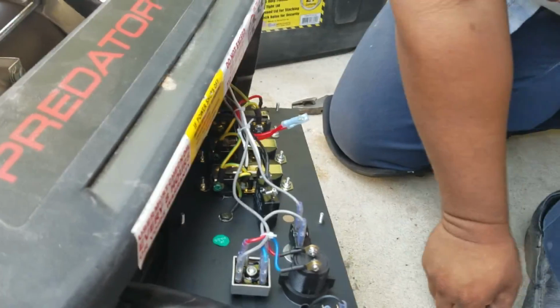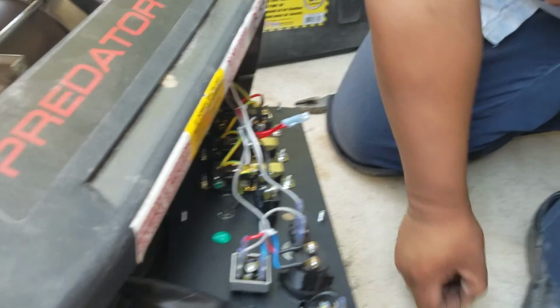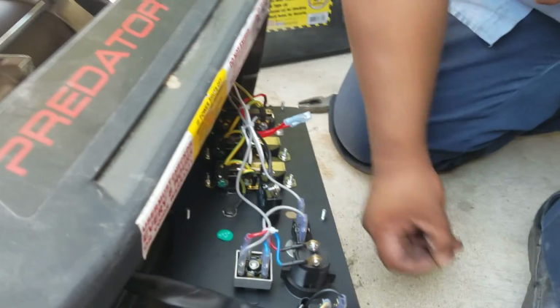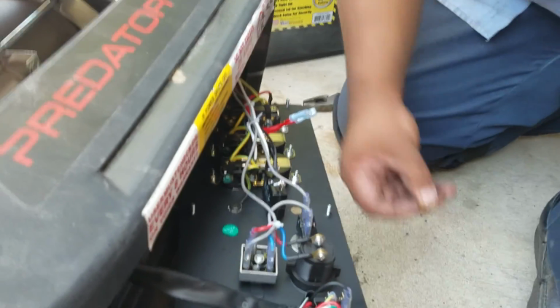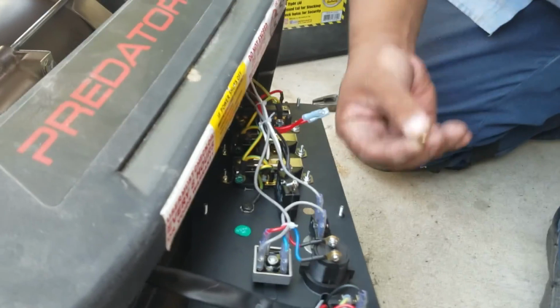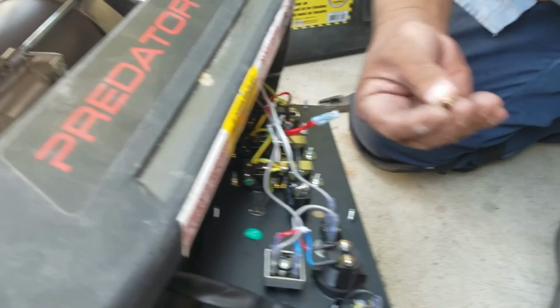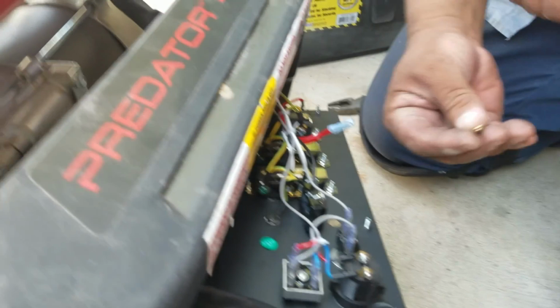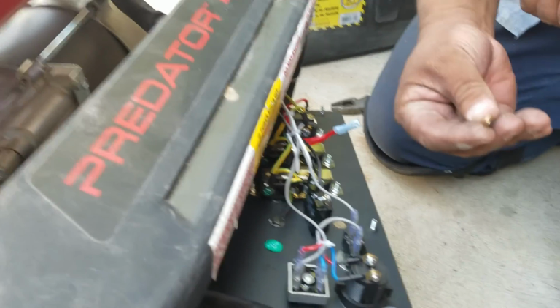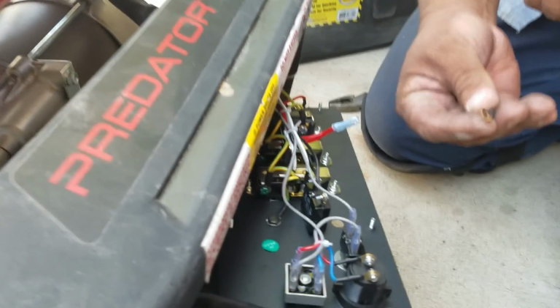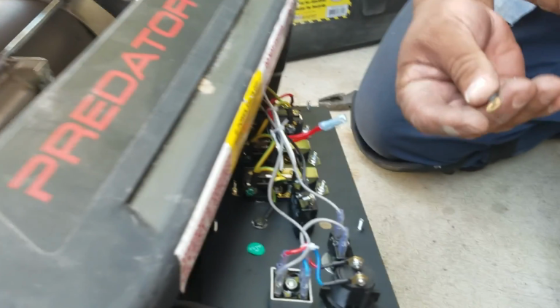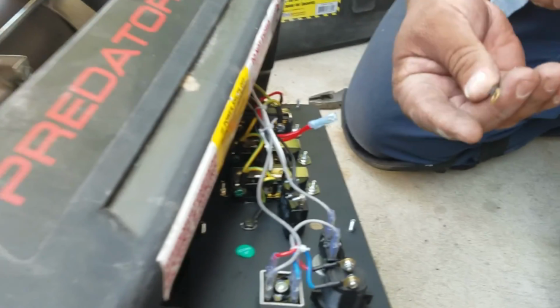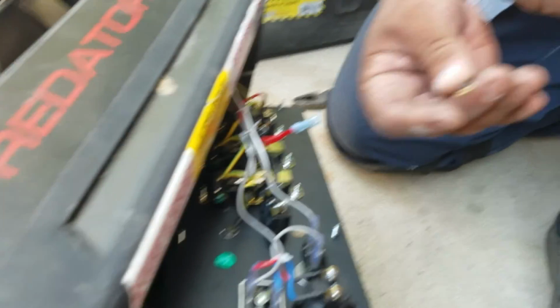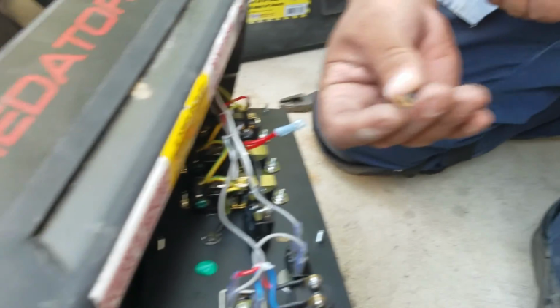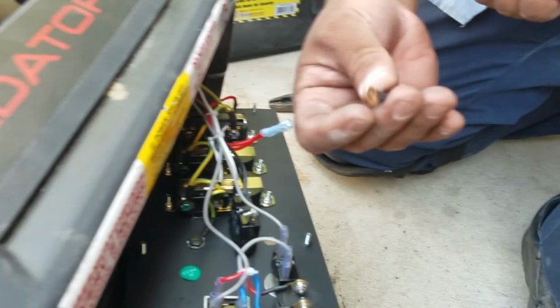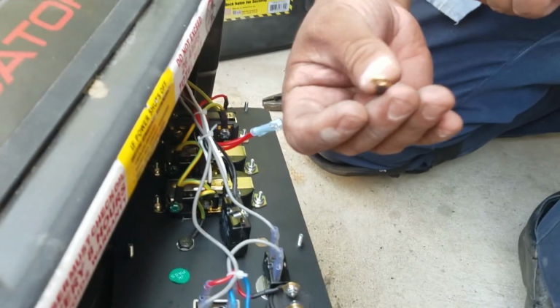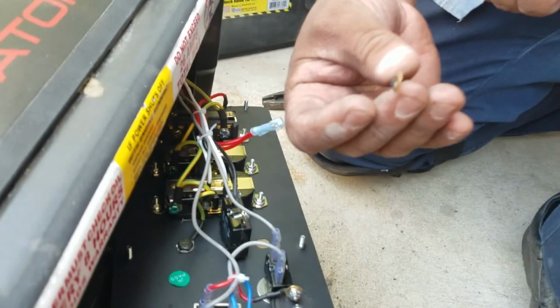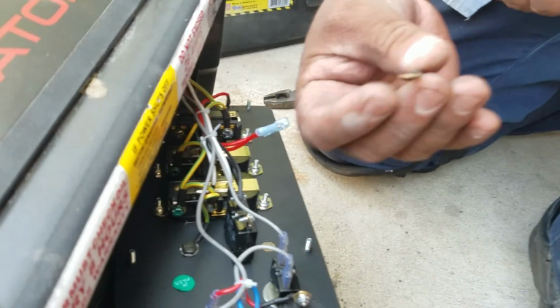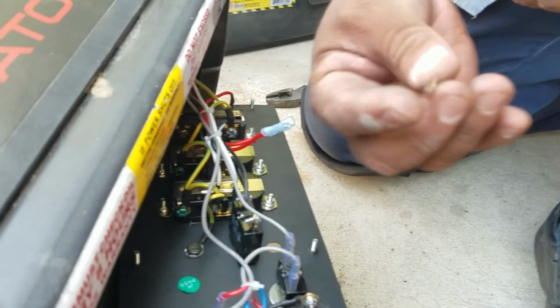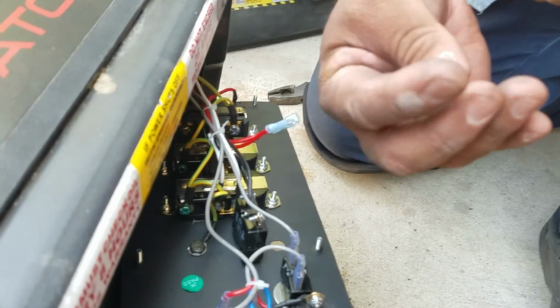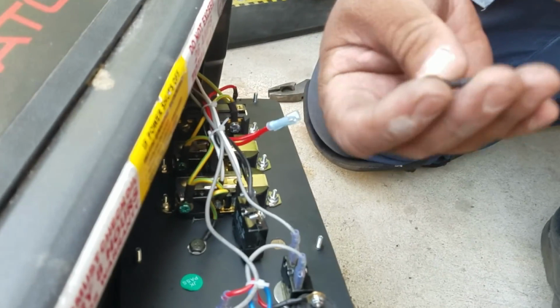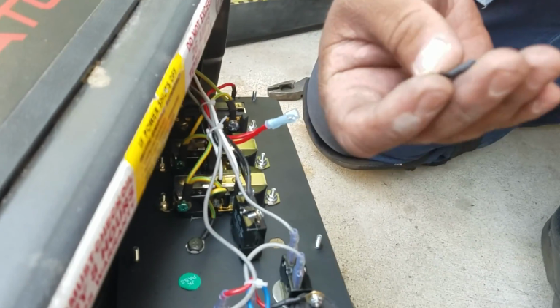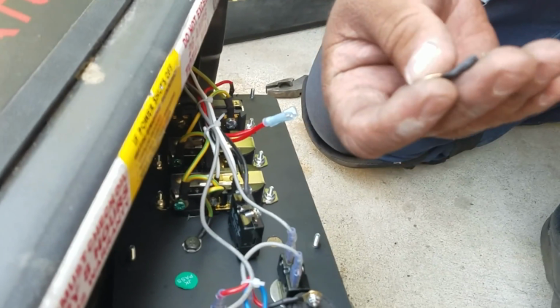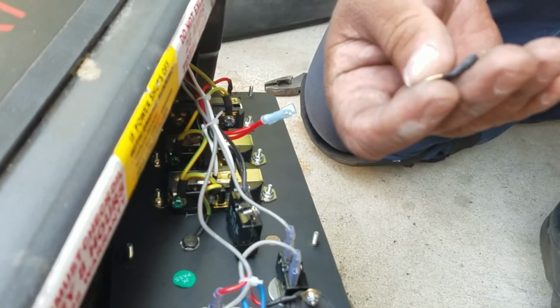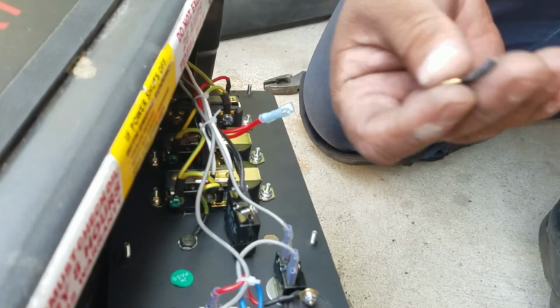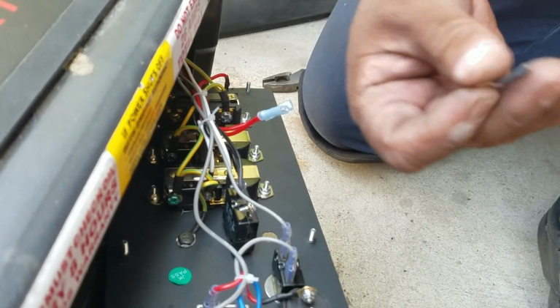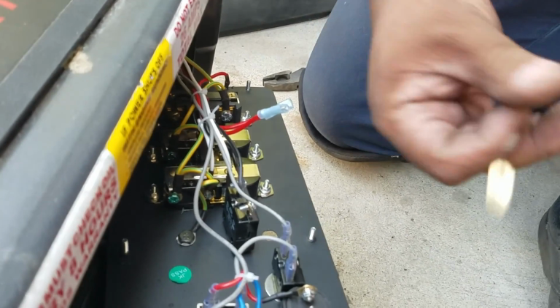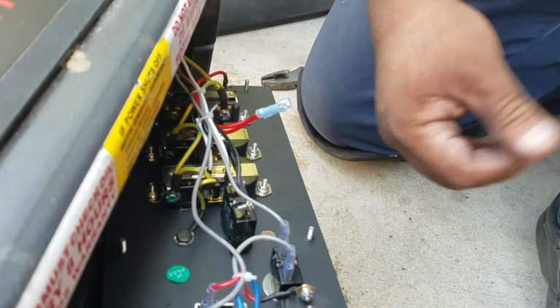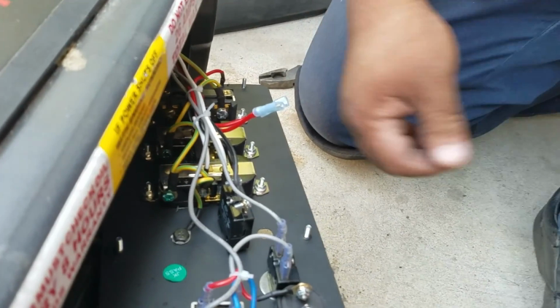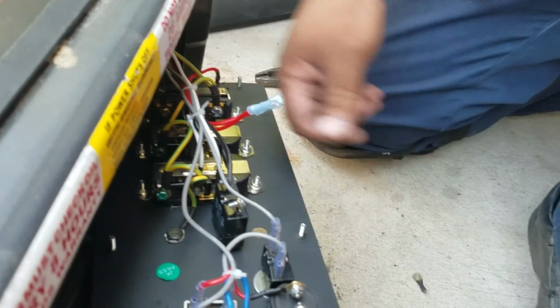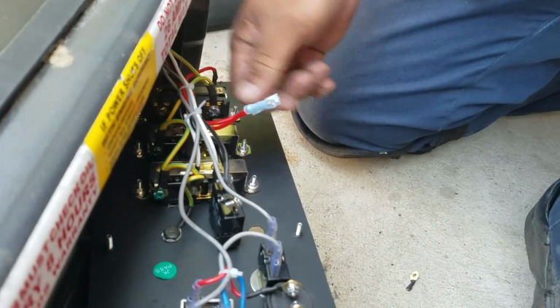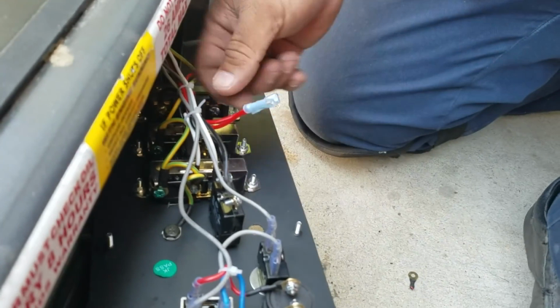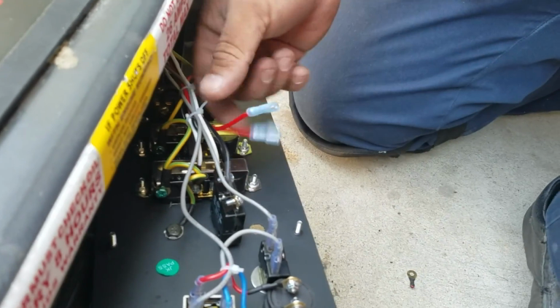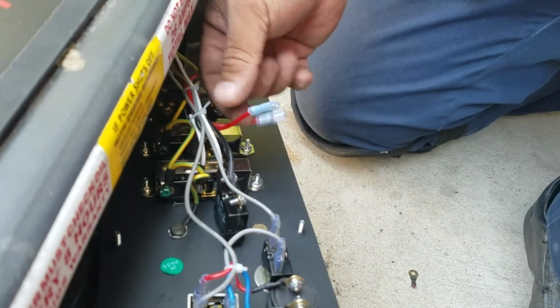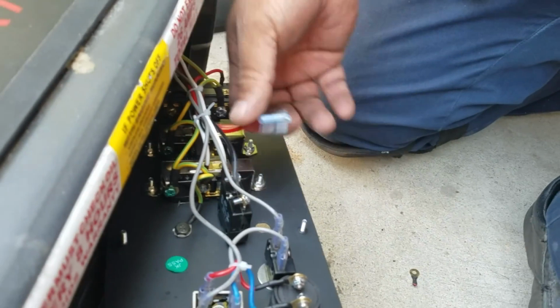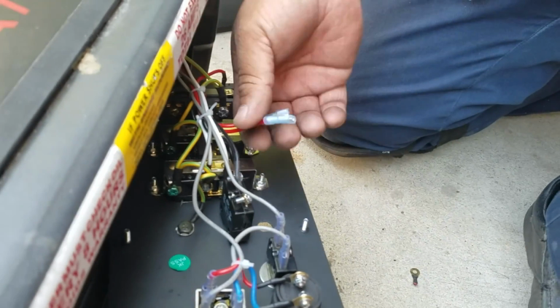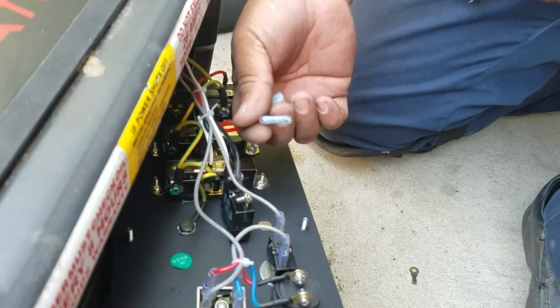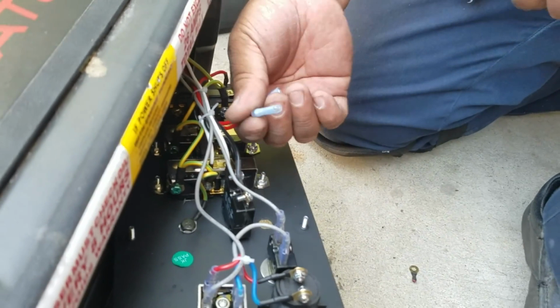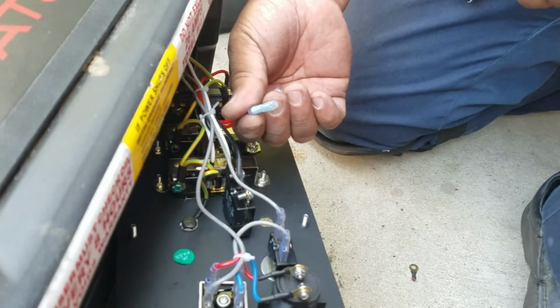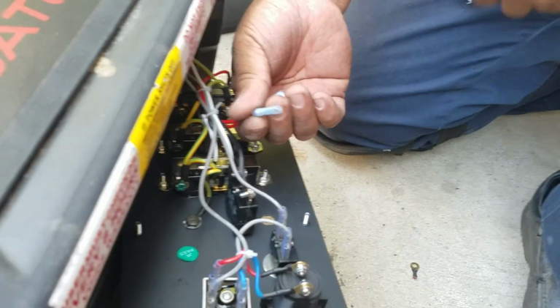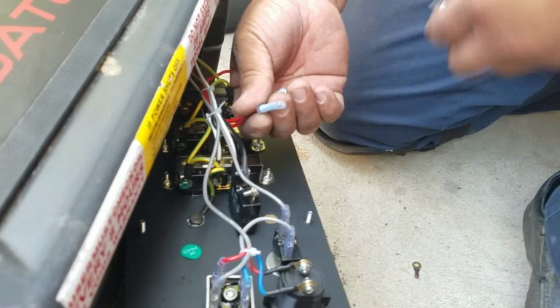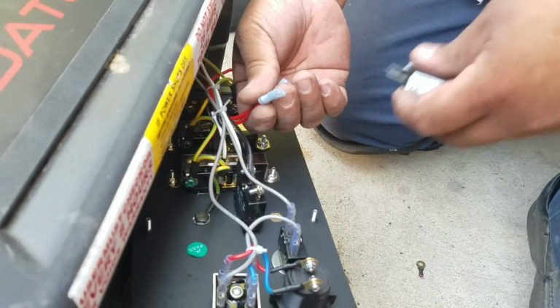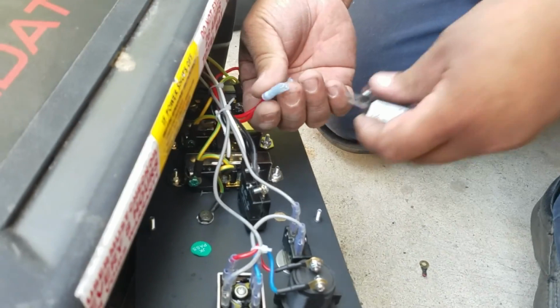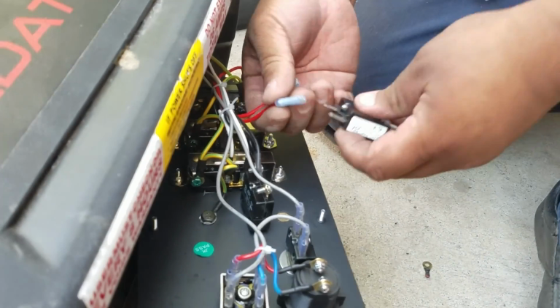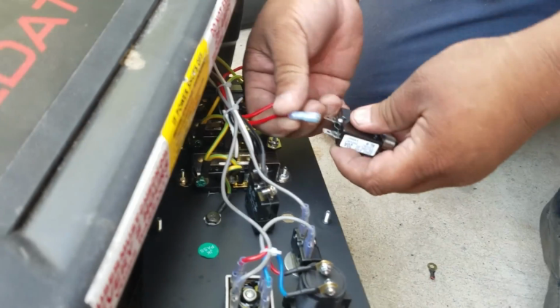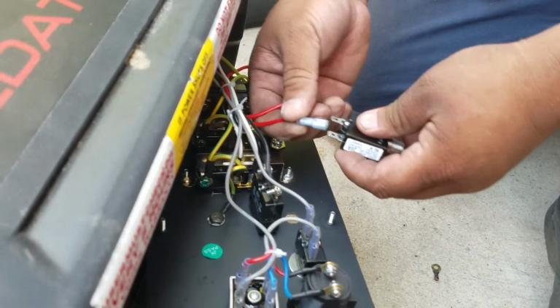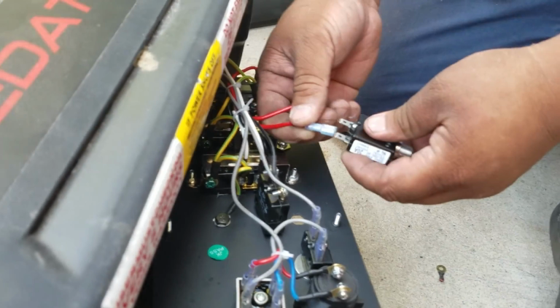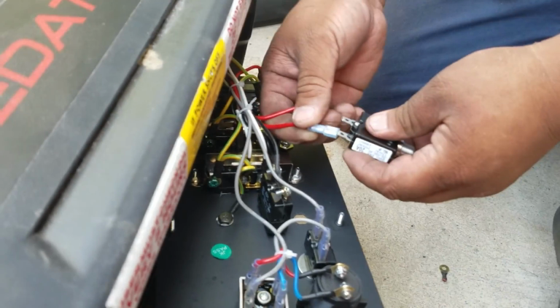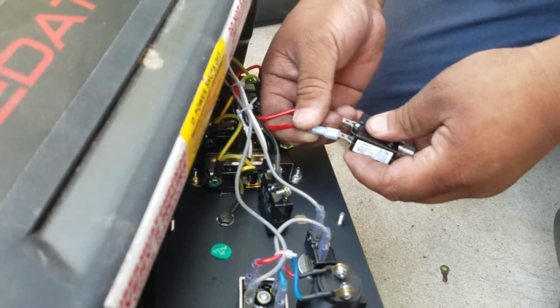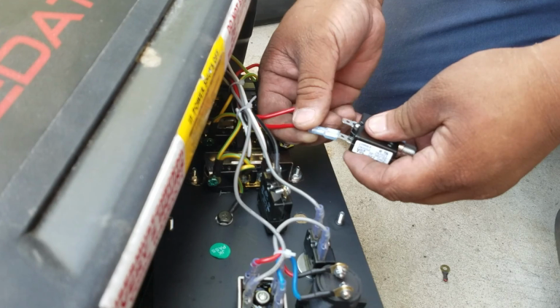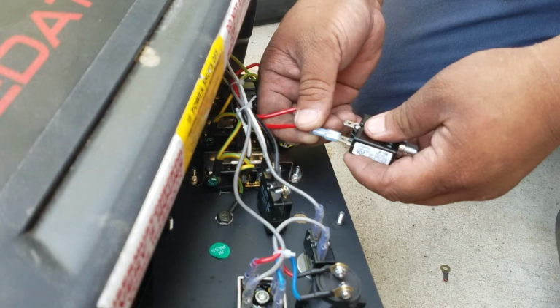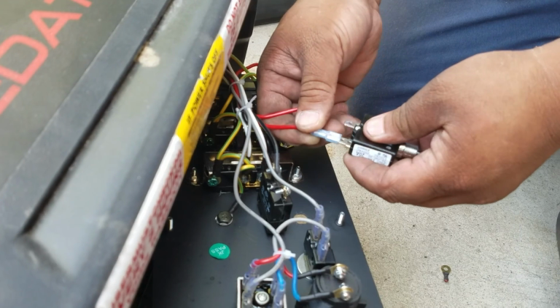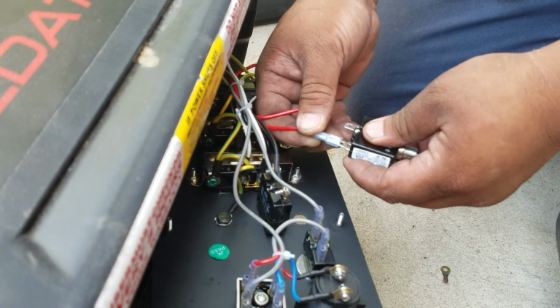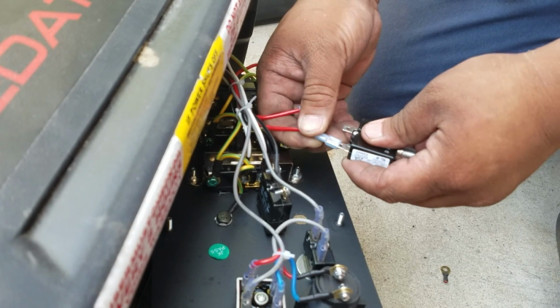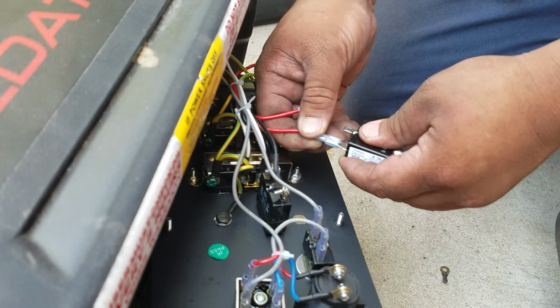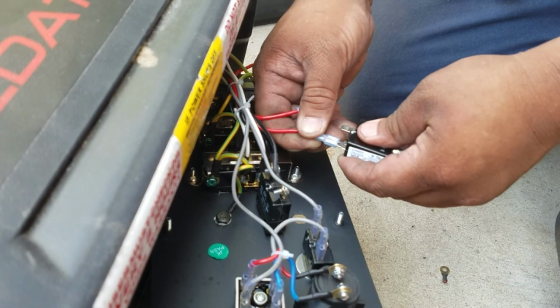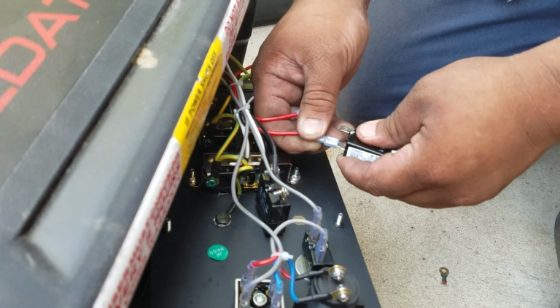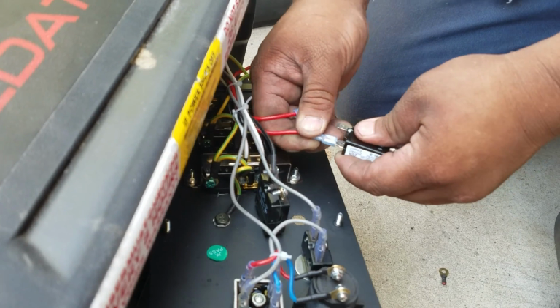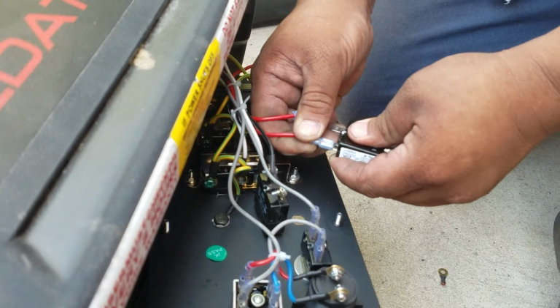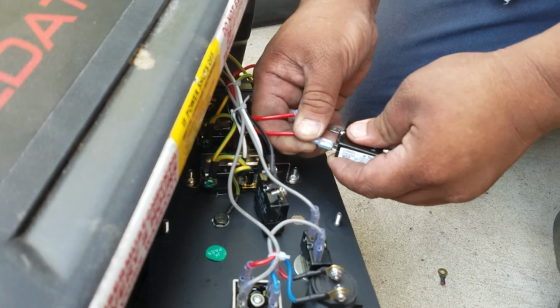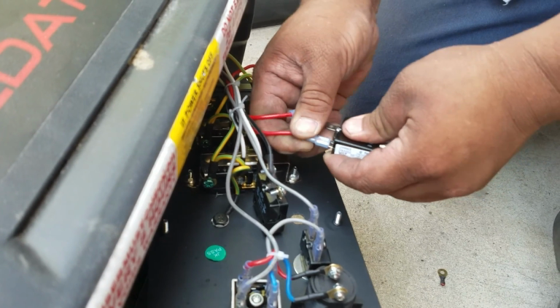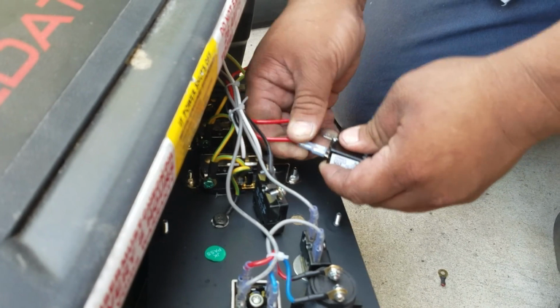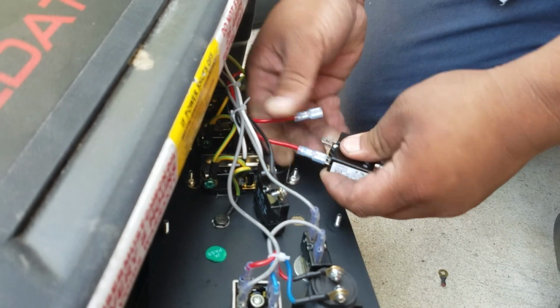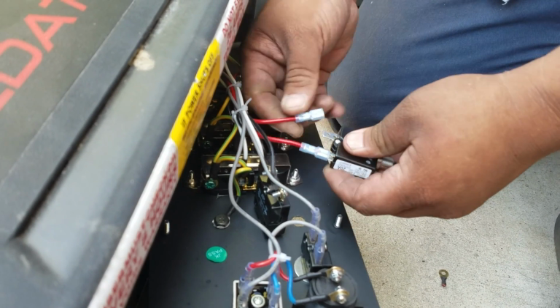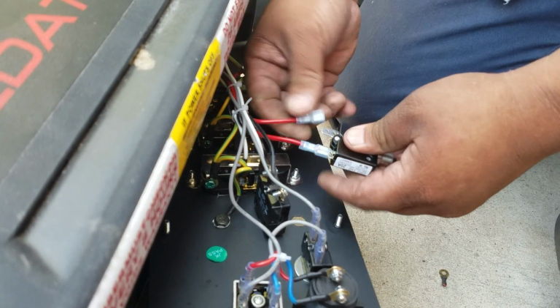What I did was I modified the connectors here. I cut the old connectors out and put these little plugs in — now they can plug in like that.